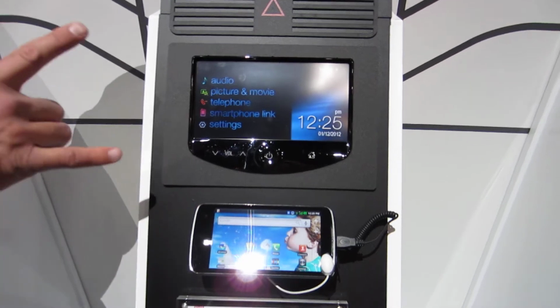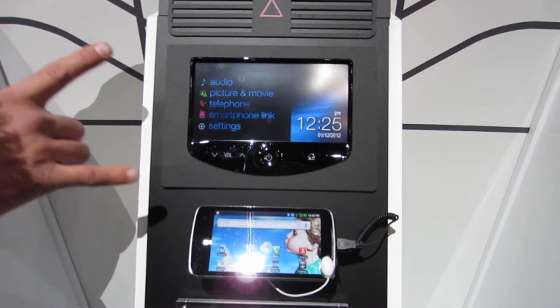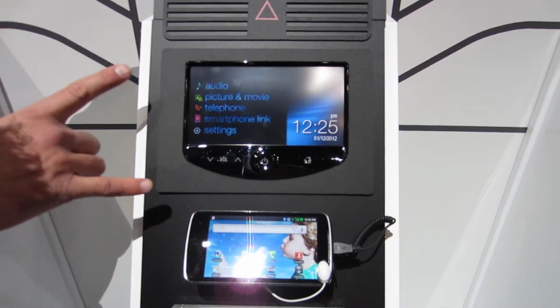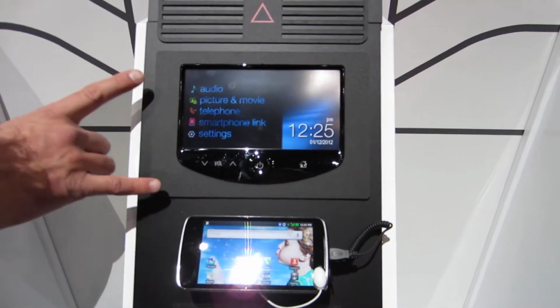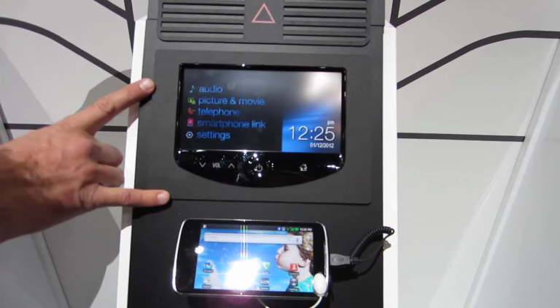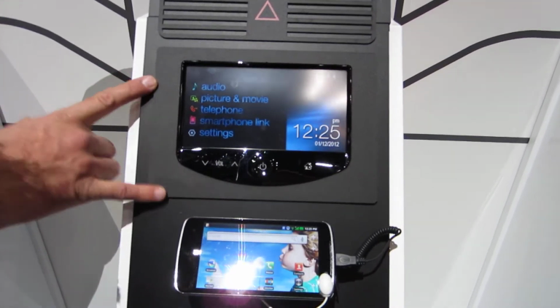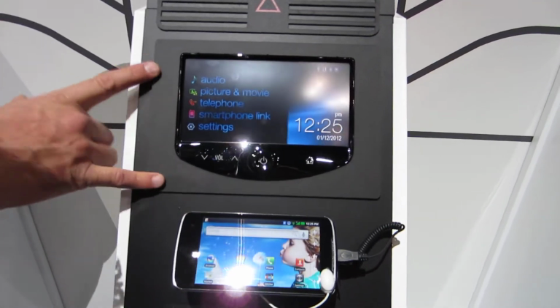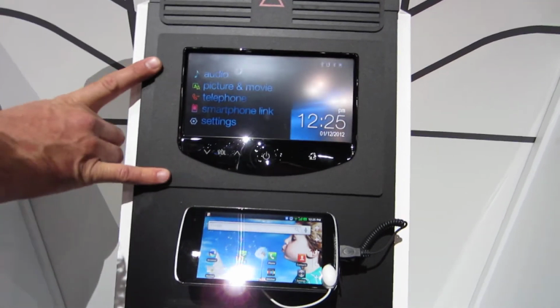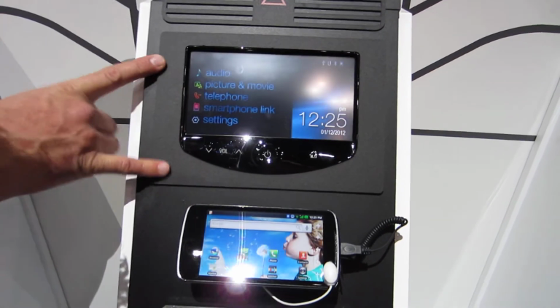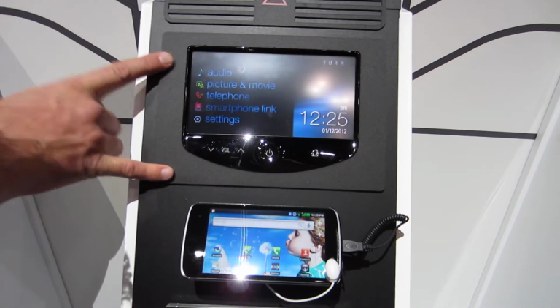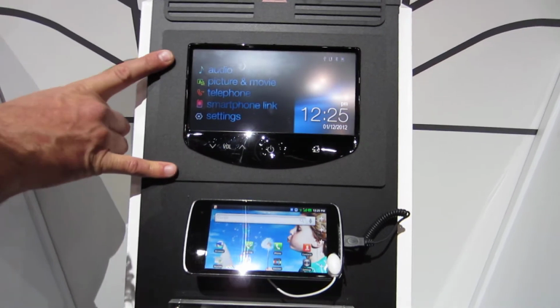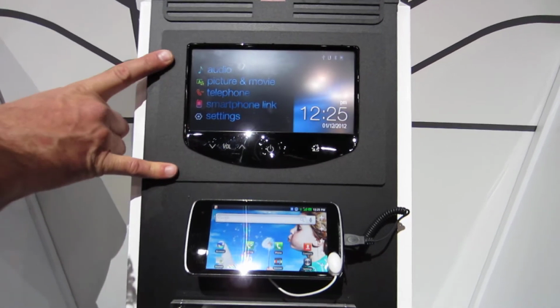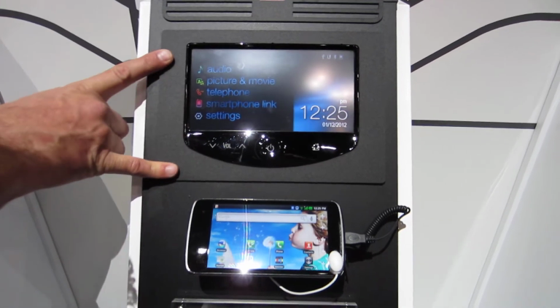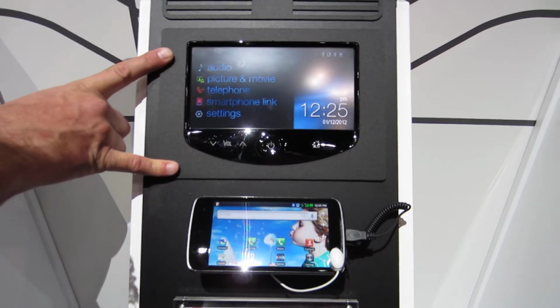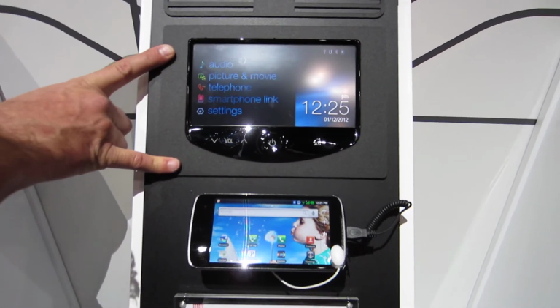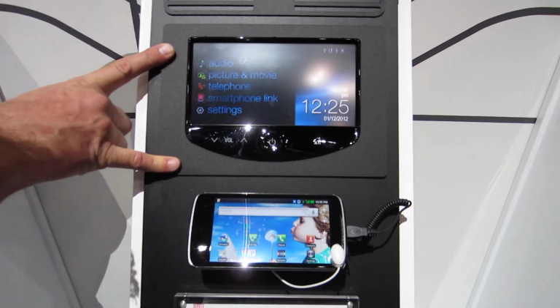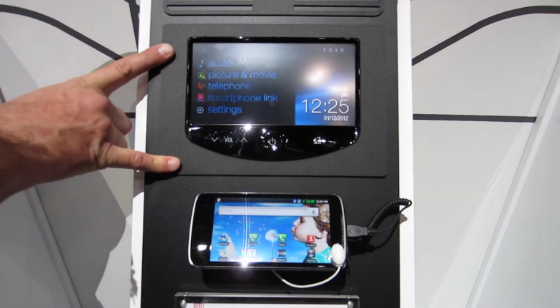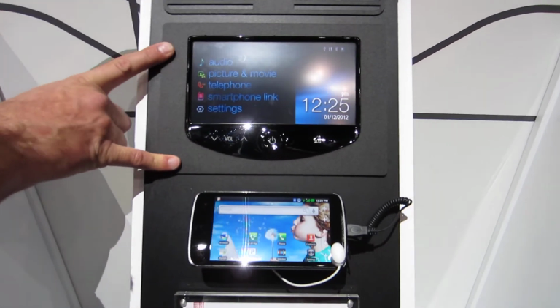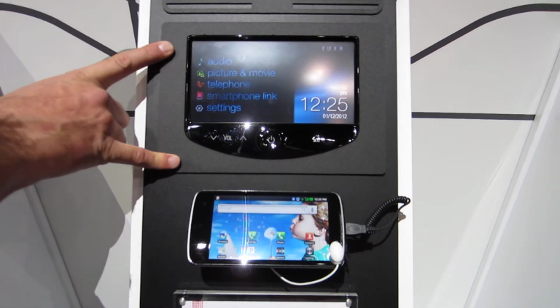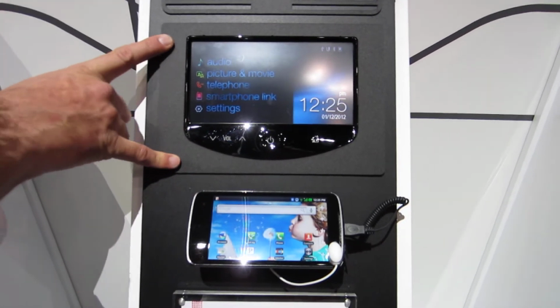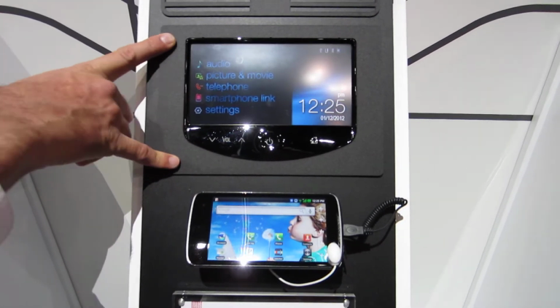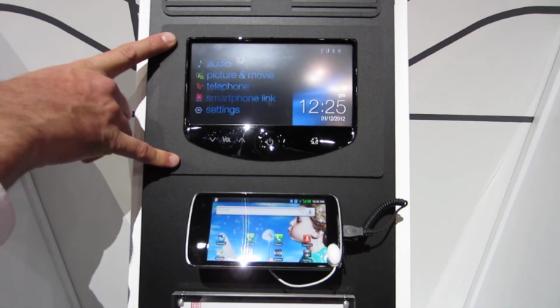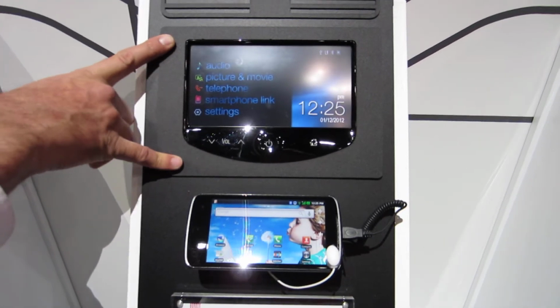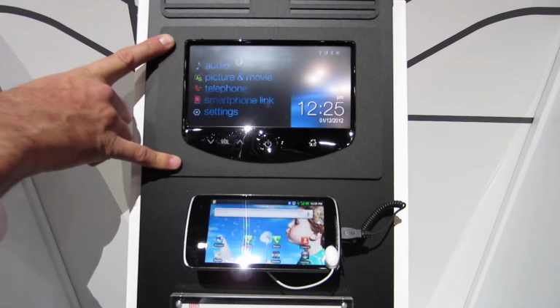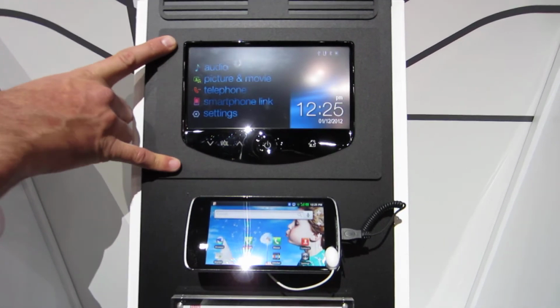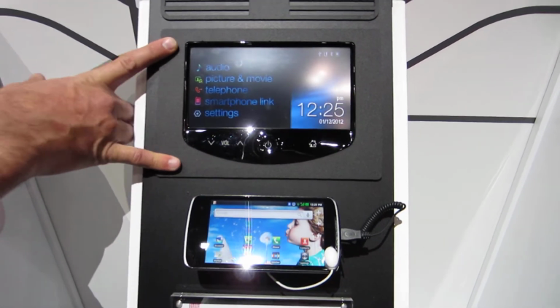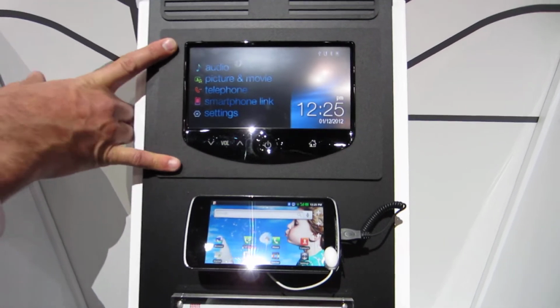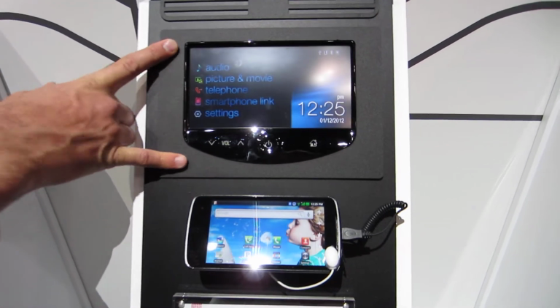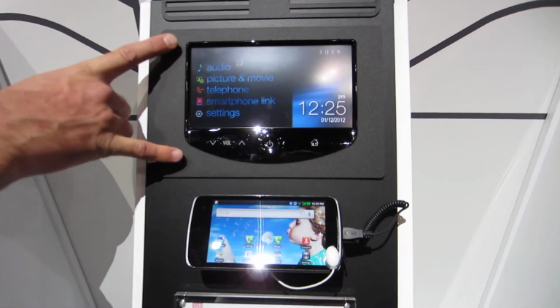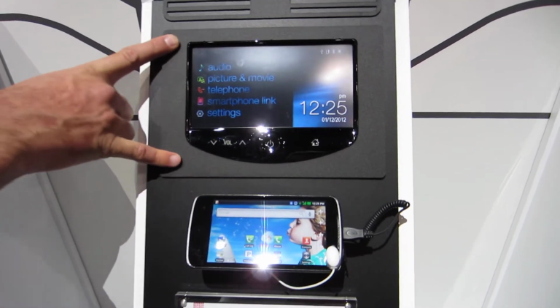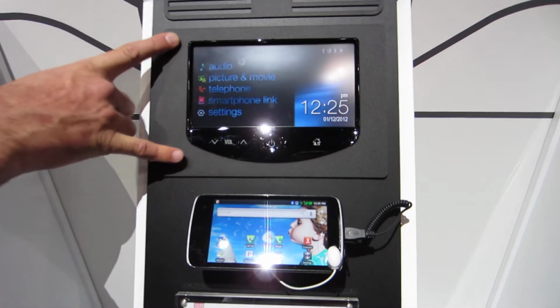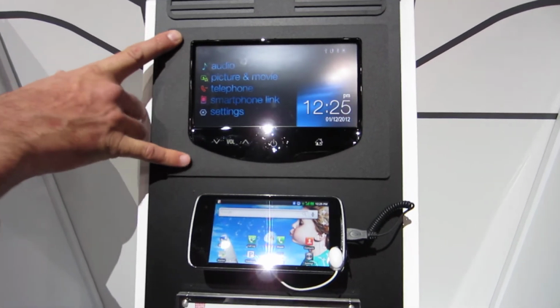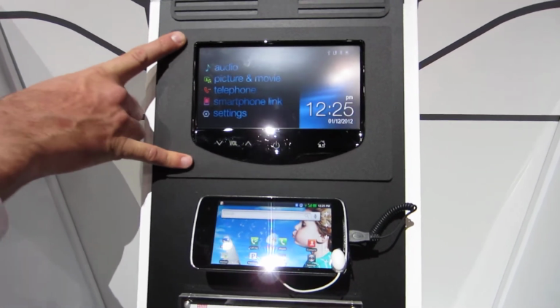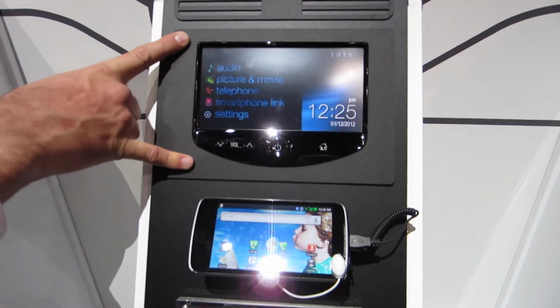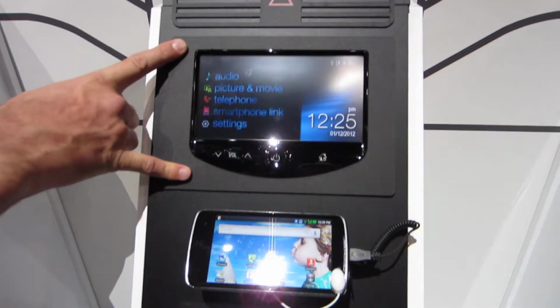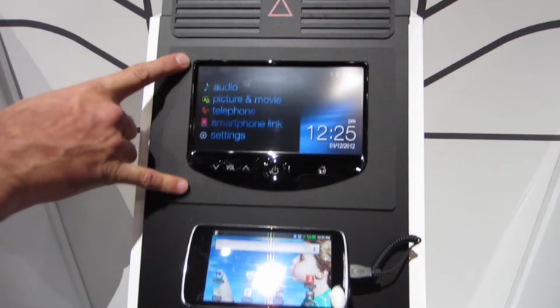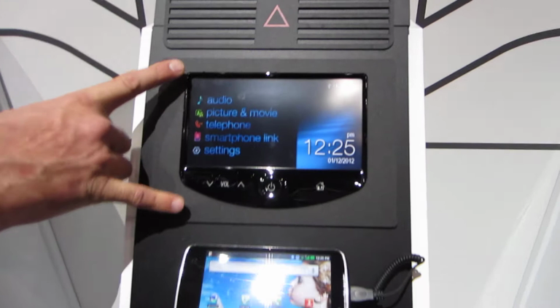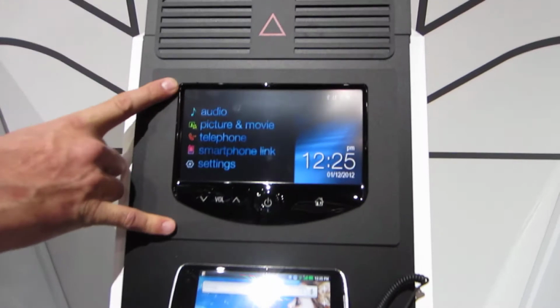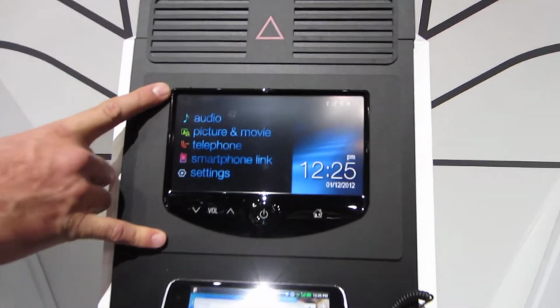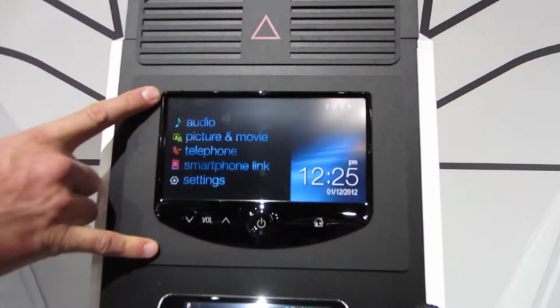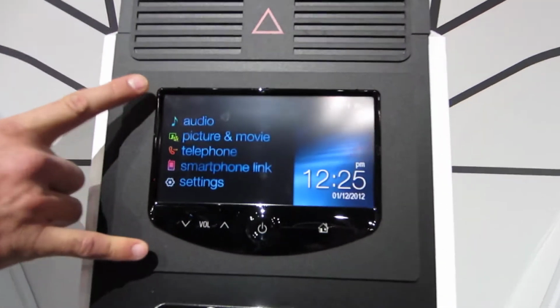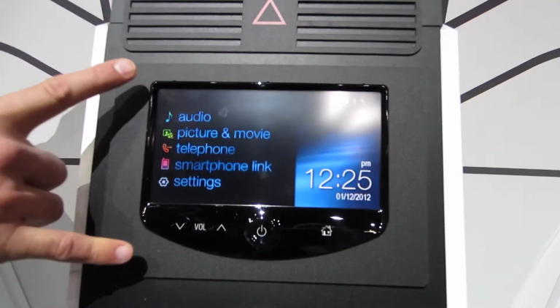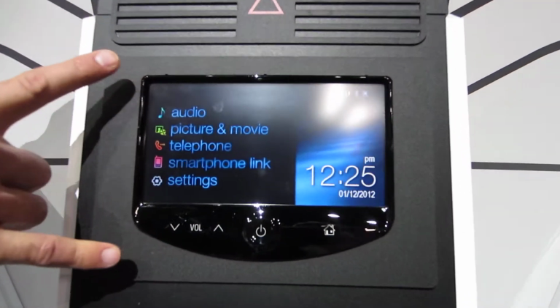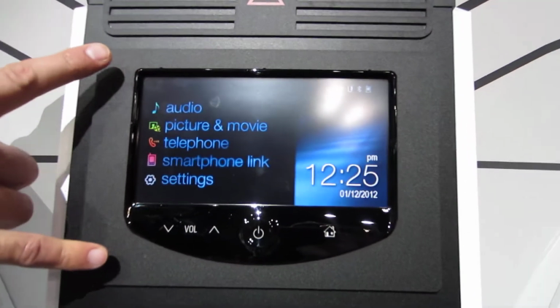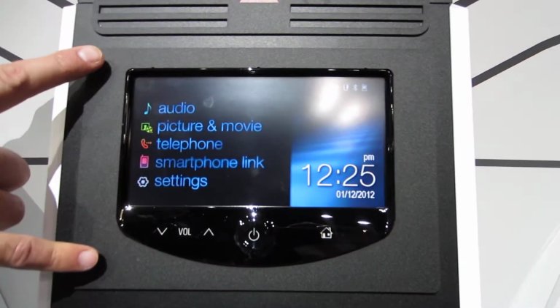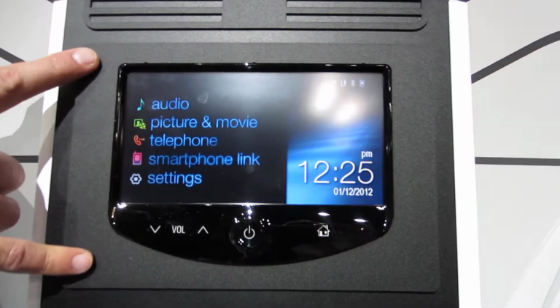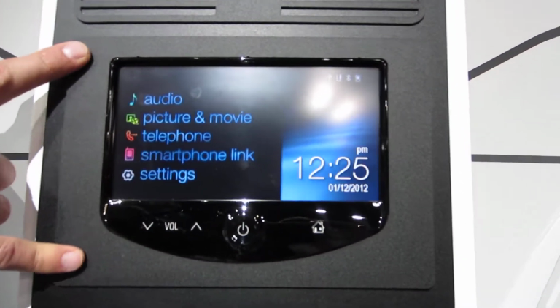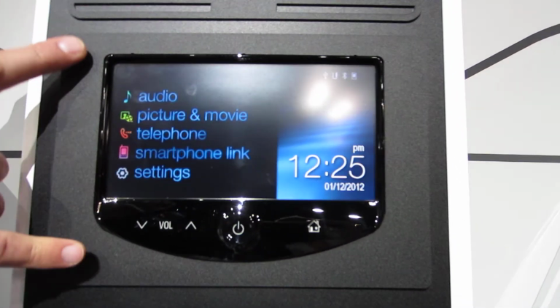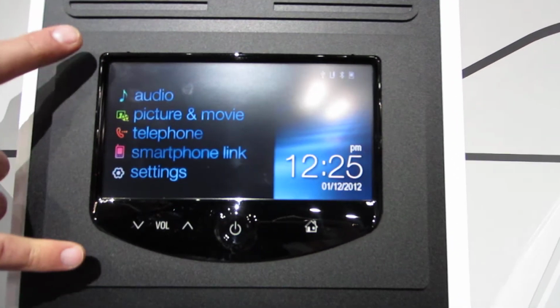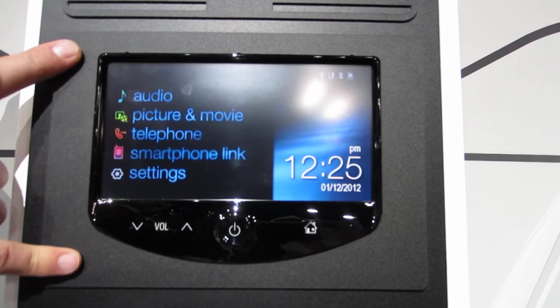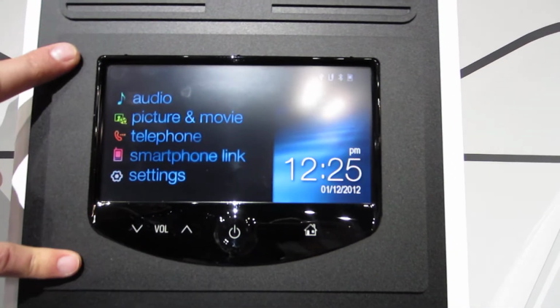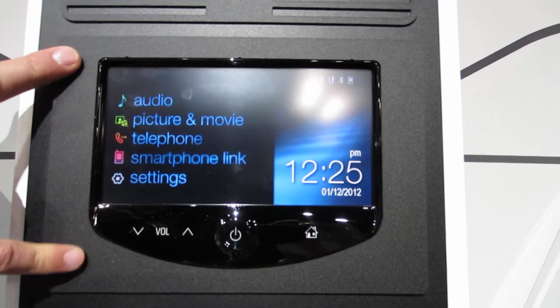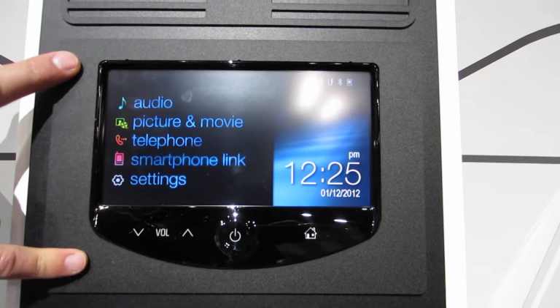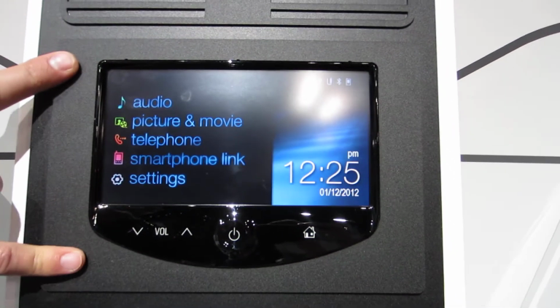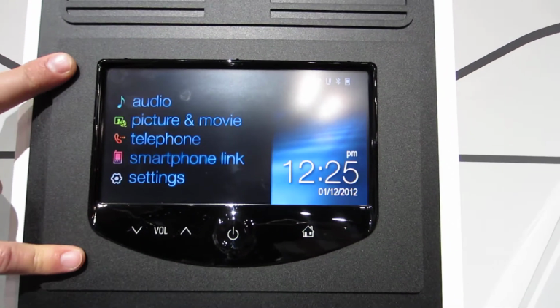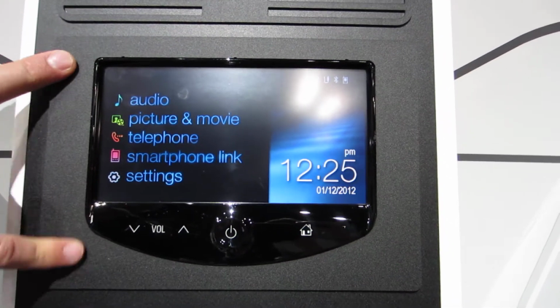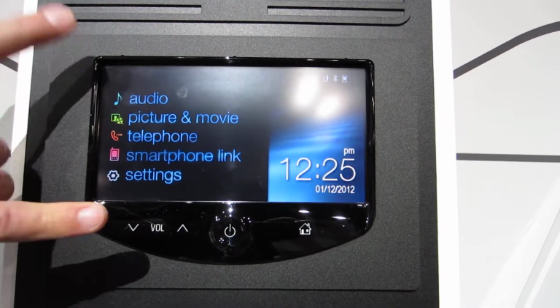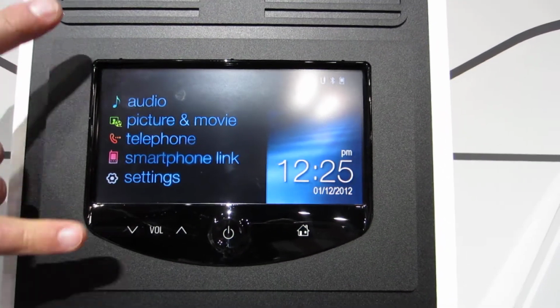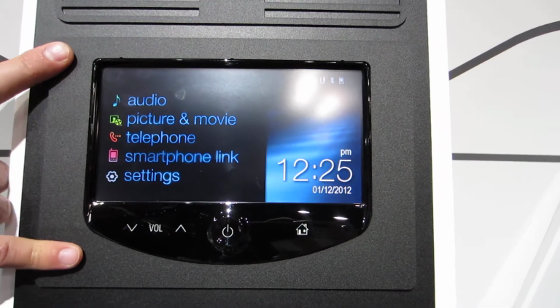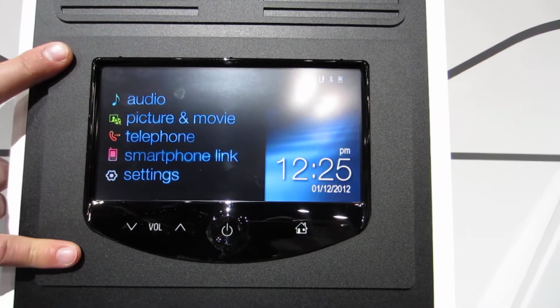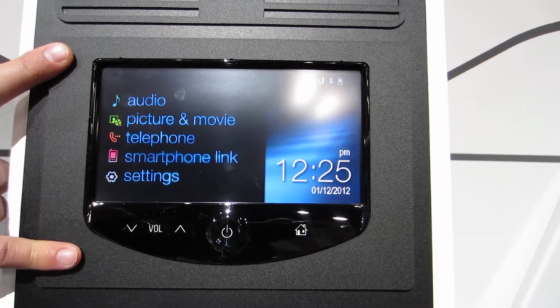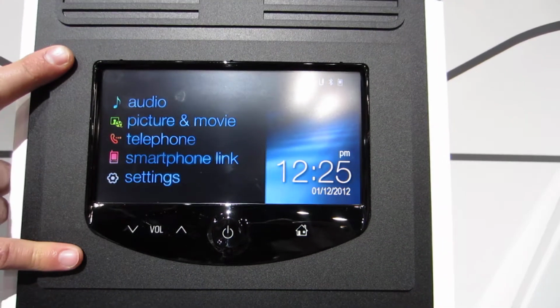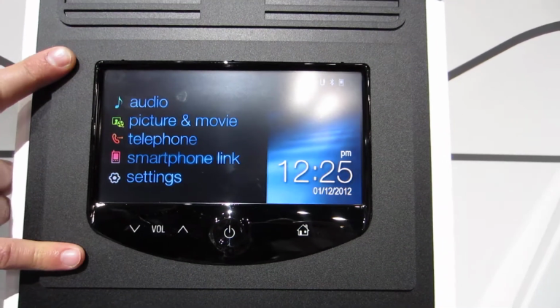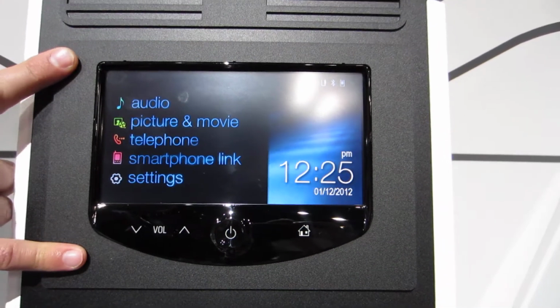This is the brand new Chevy MyLink. It's going to be available on the market starting this April on select Chevy and GM vehicles as an optional upgrade.